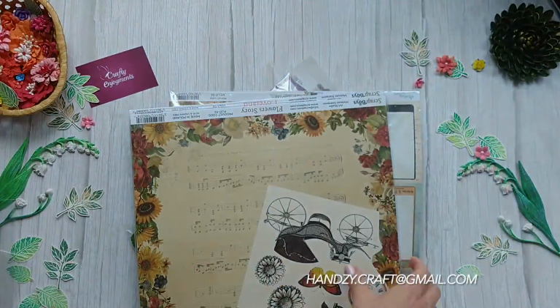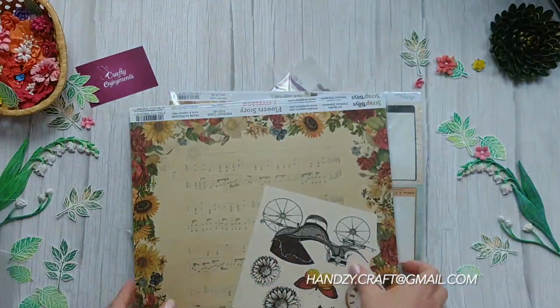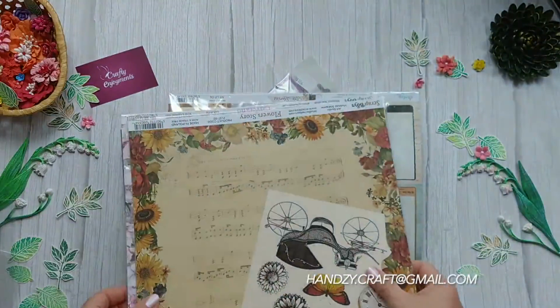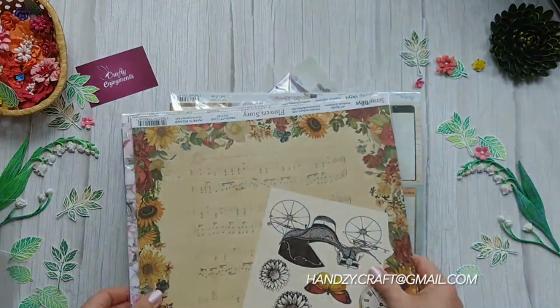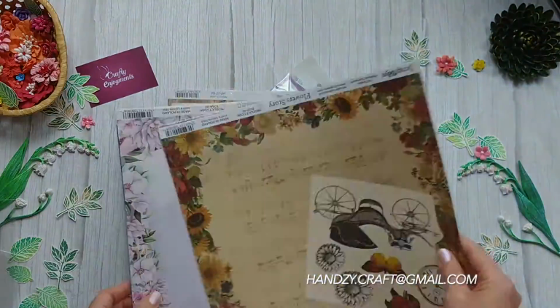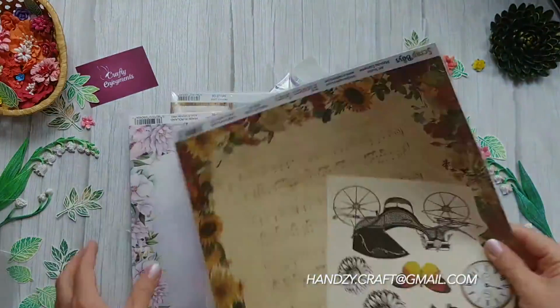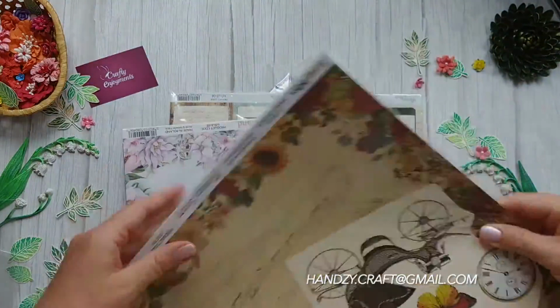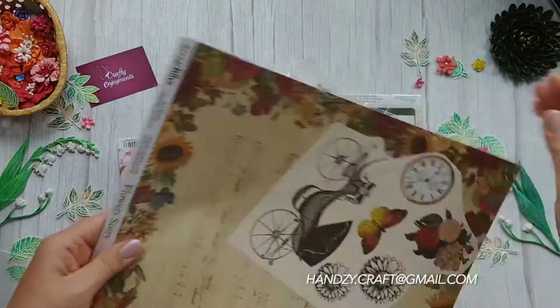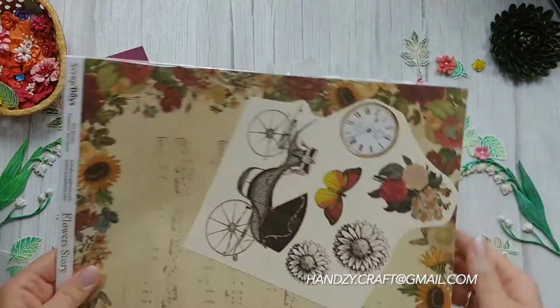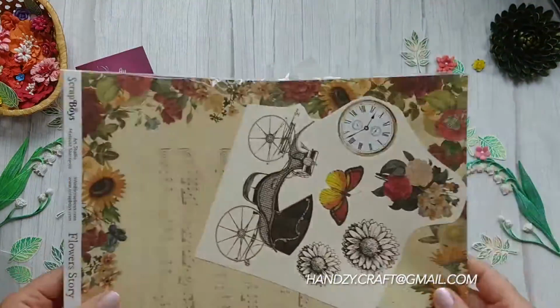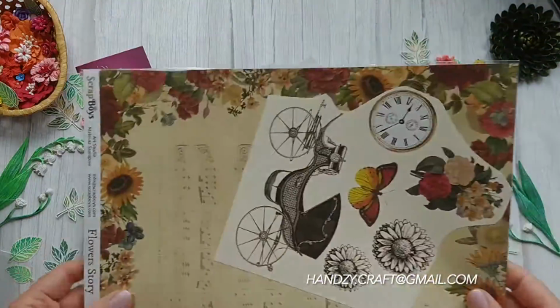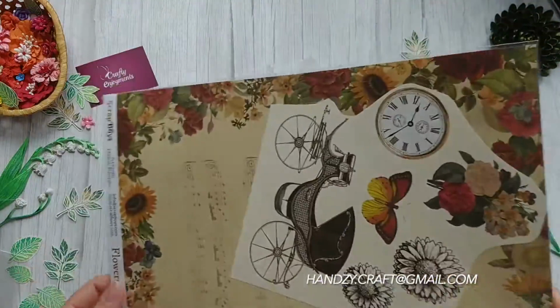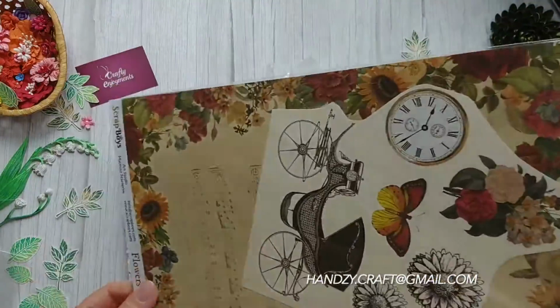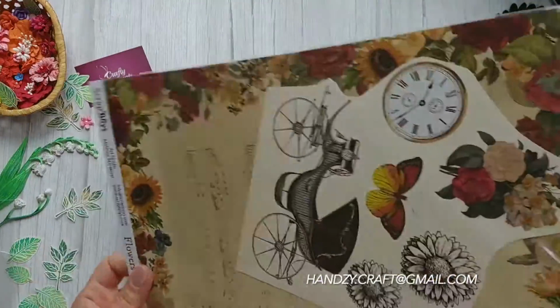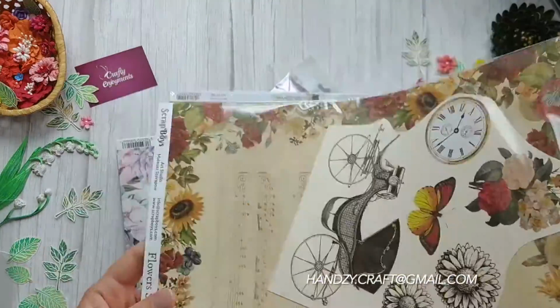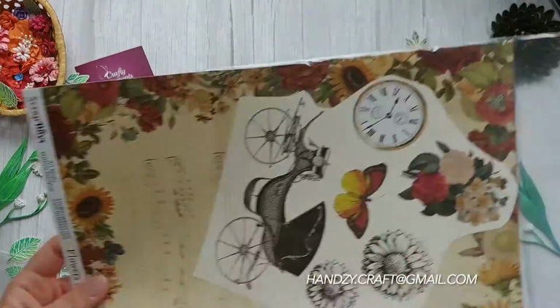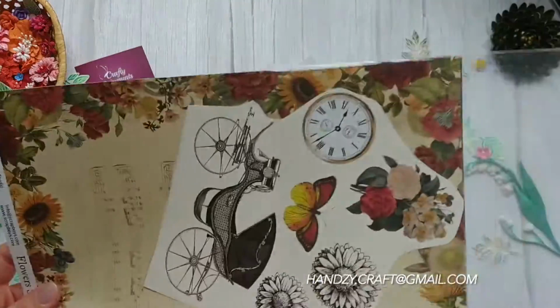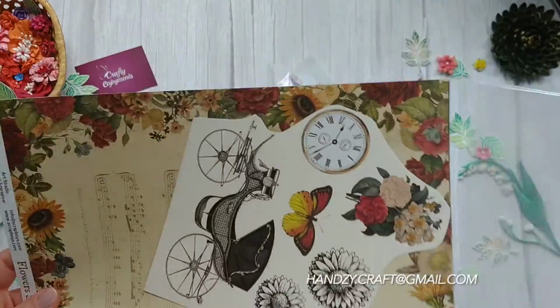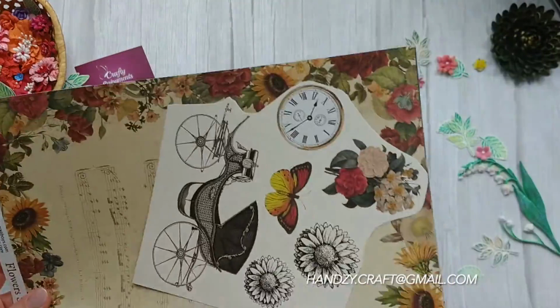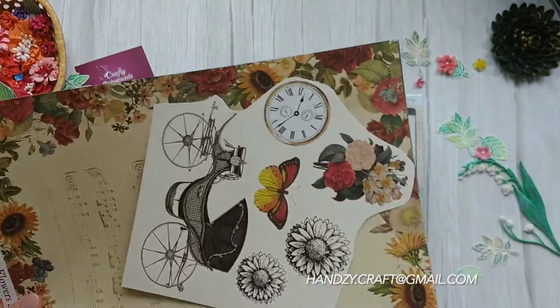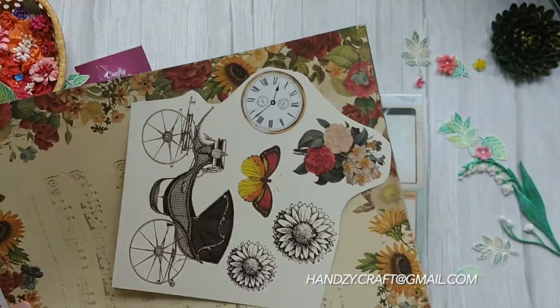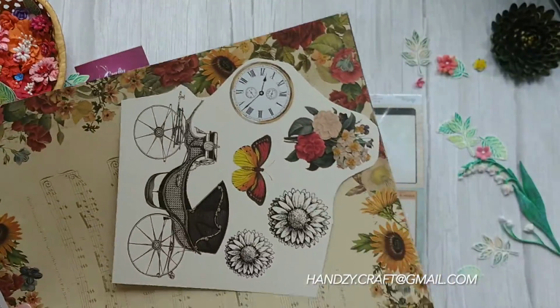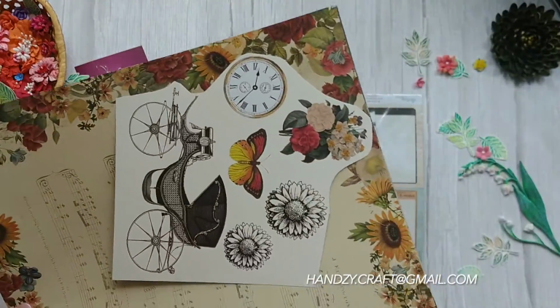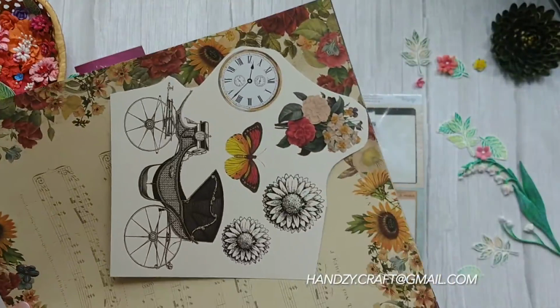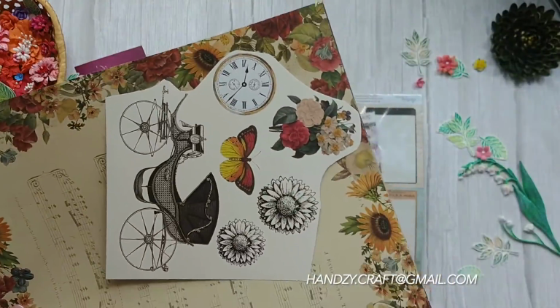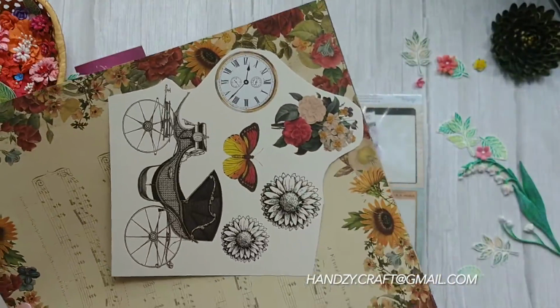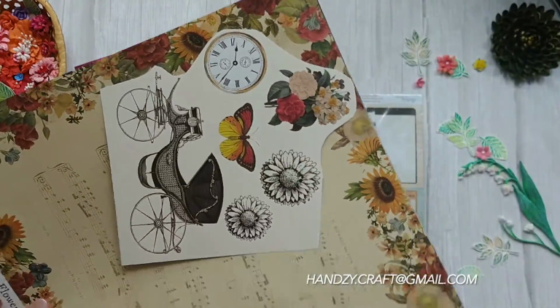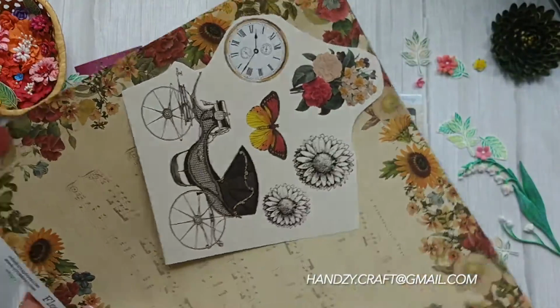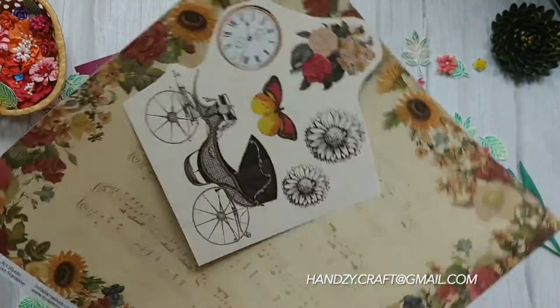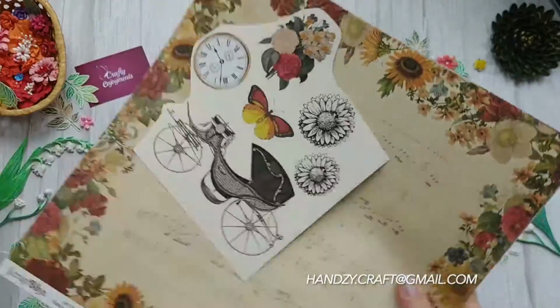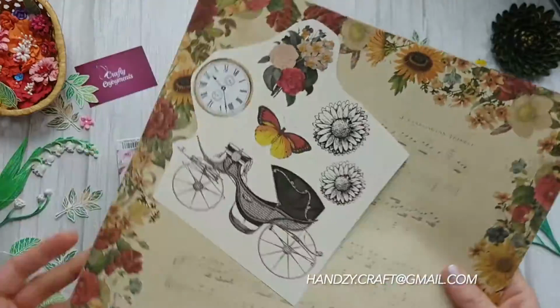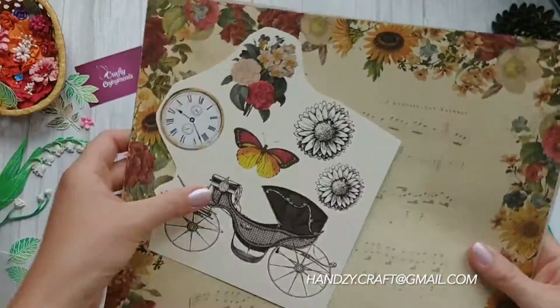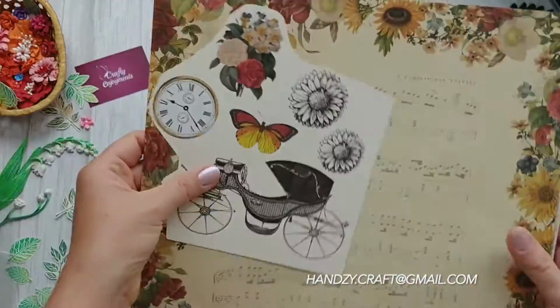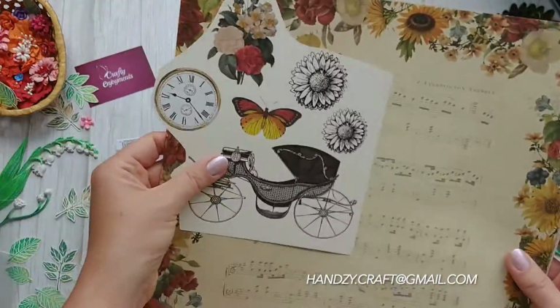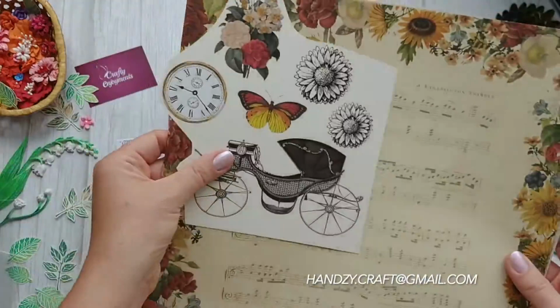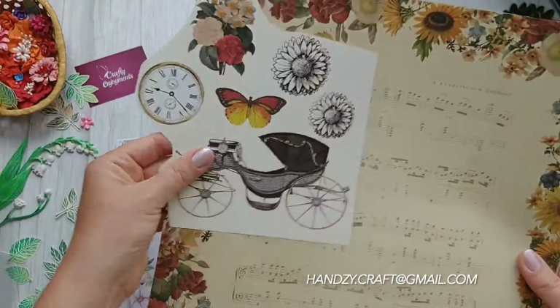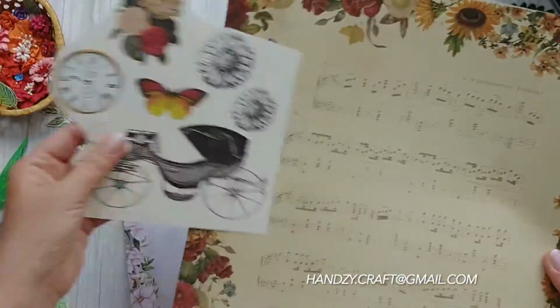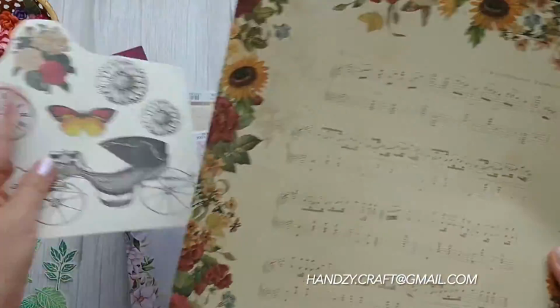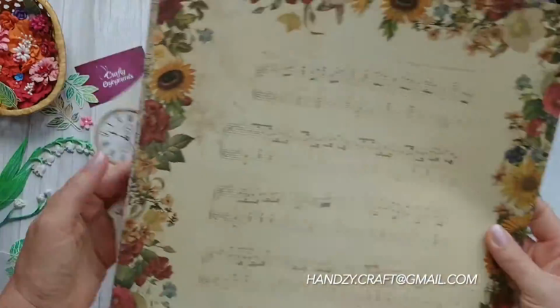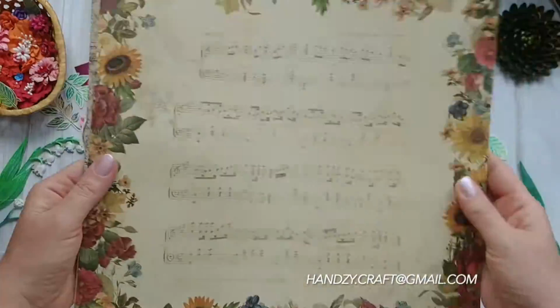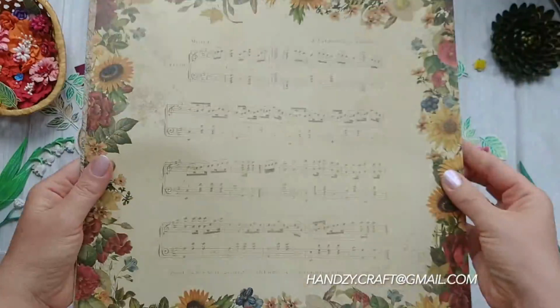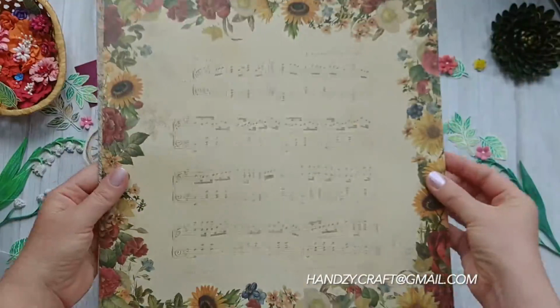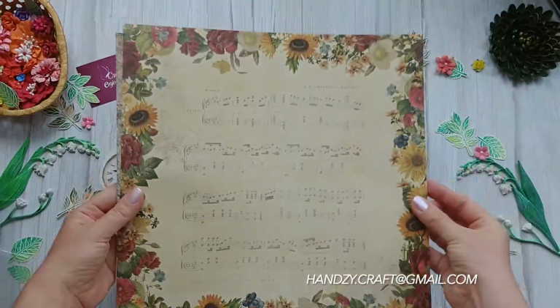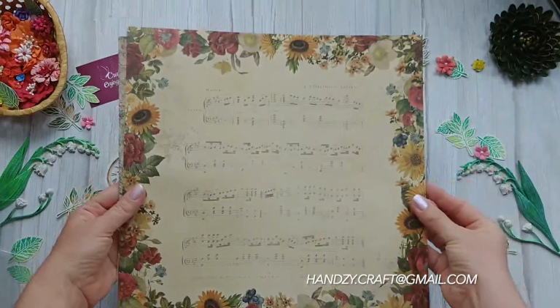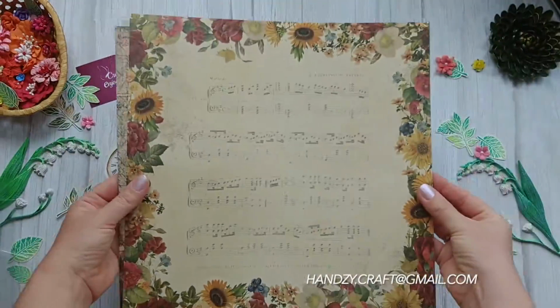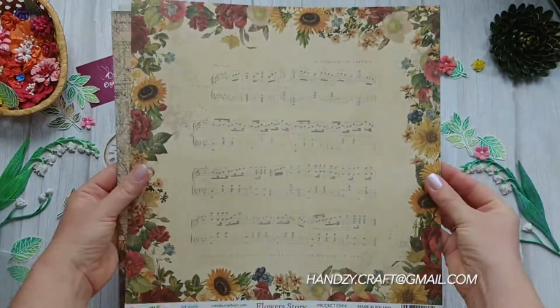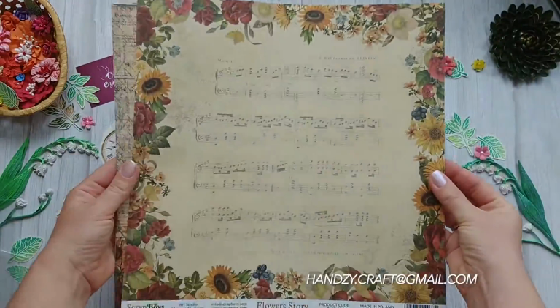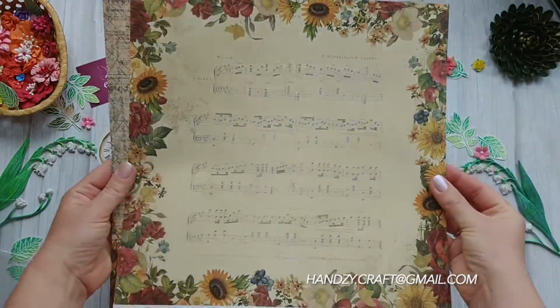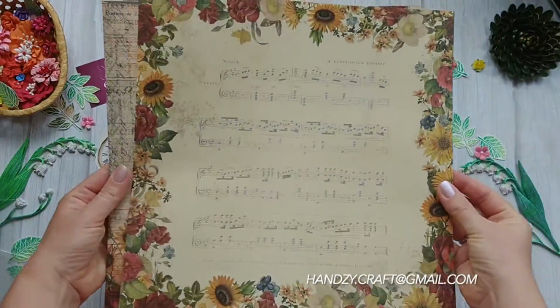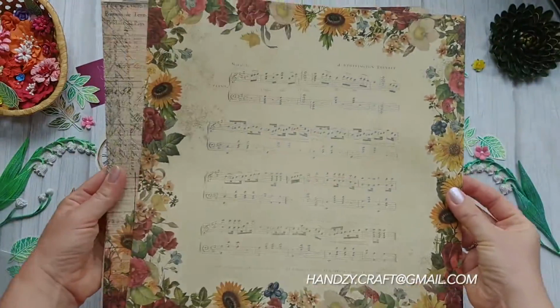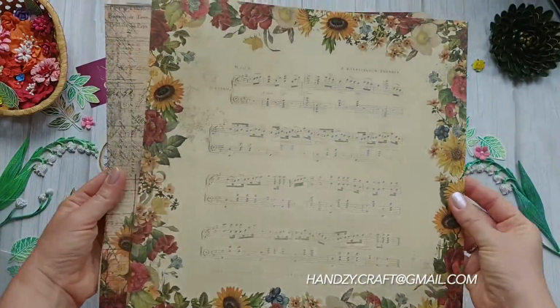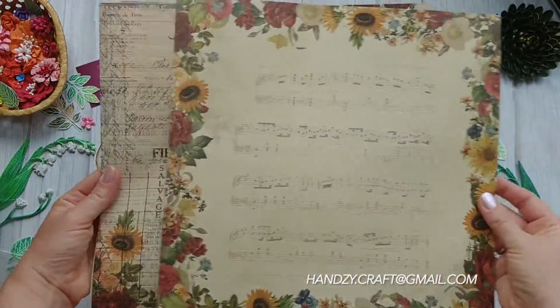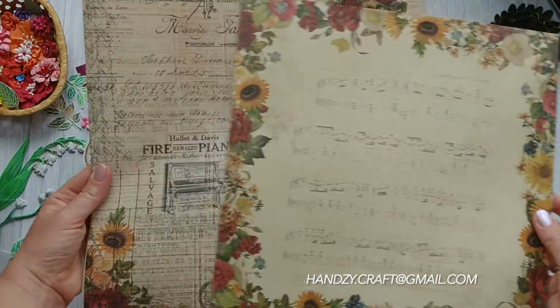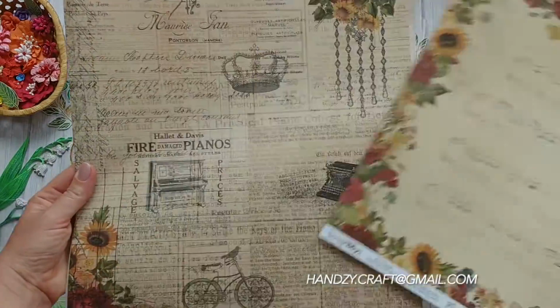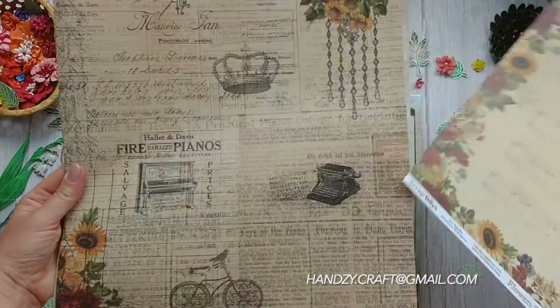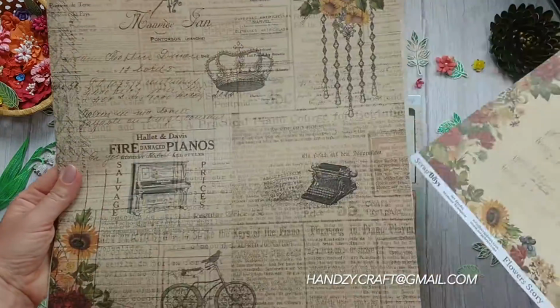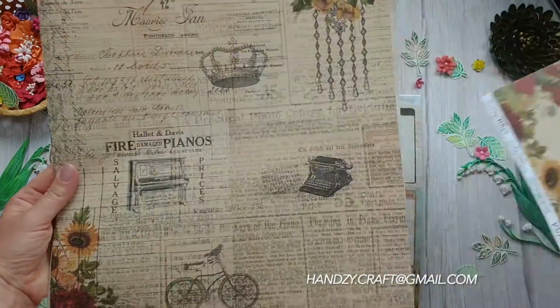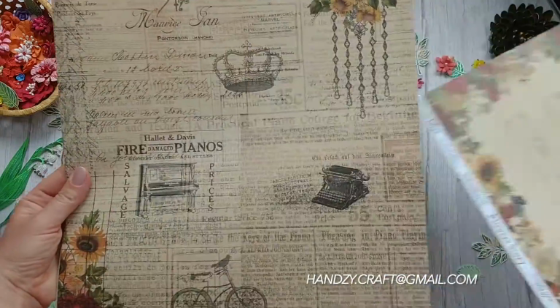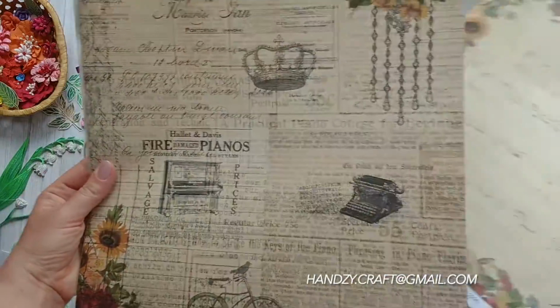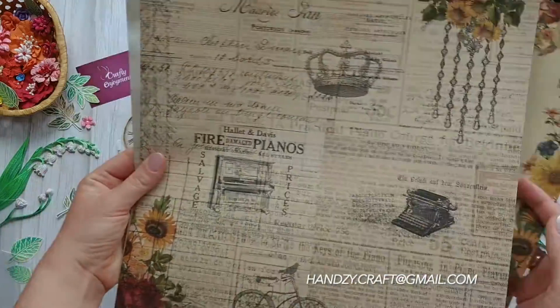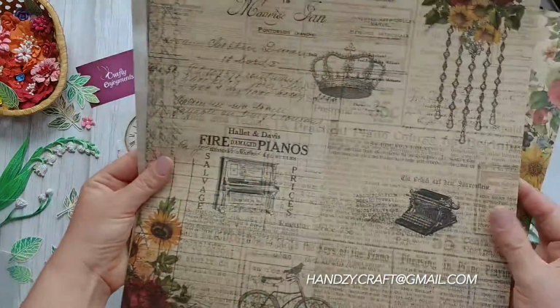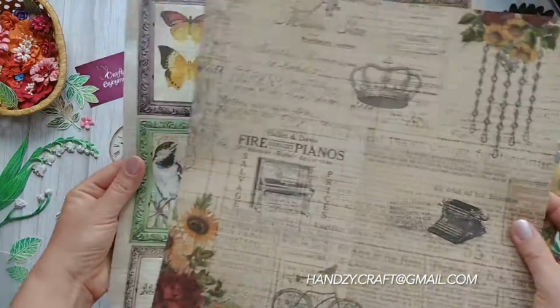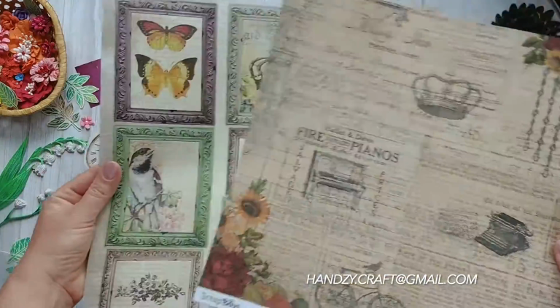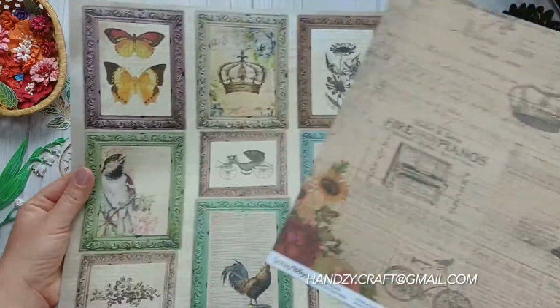This is a part of the collection Scrubboys Flower Story. I already have an idea what I can do with it.